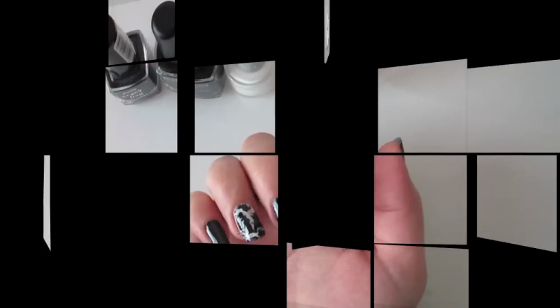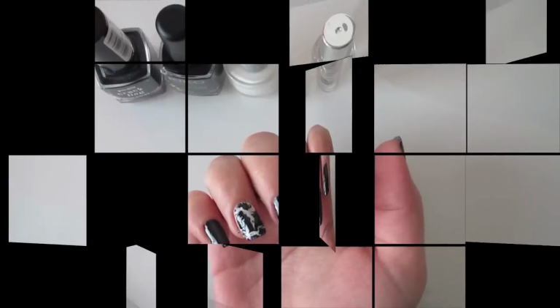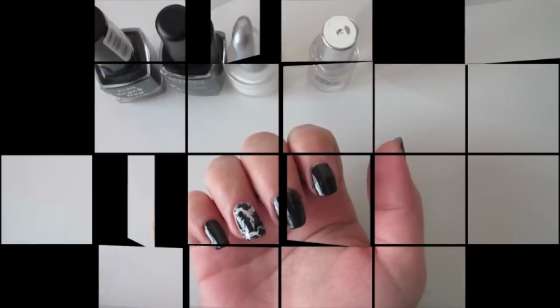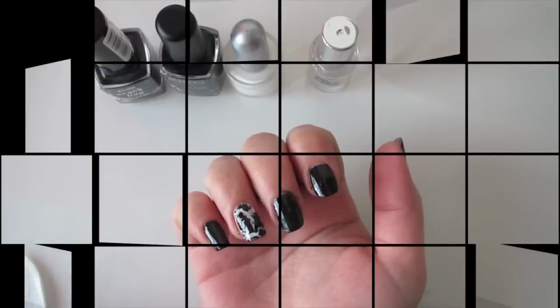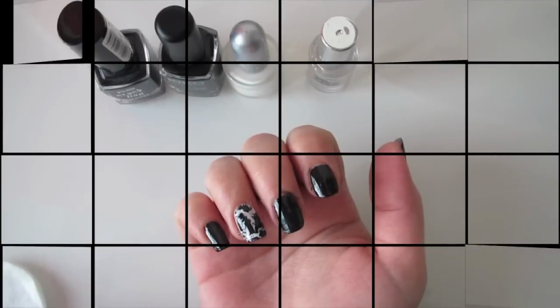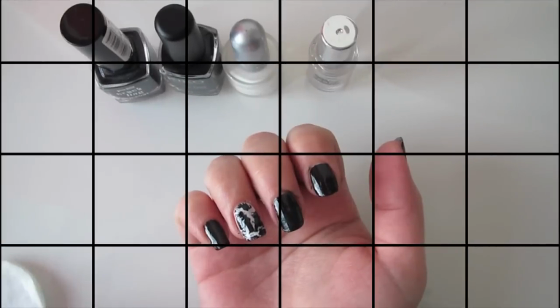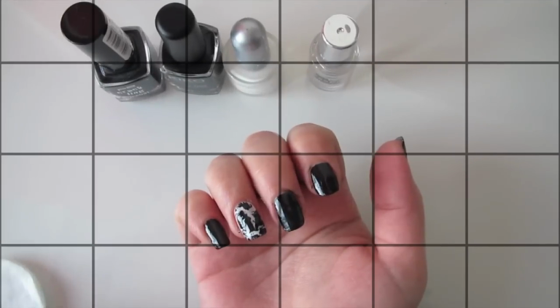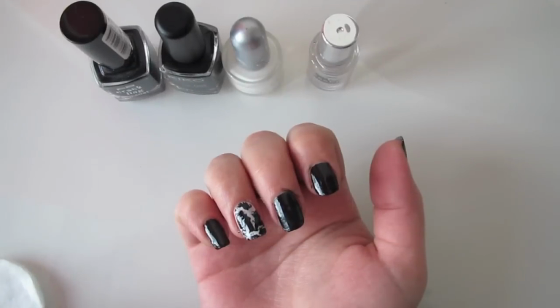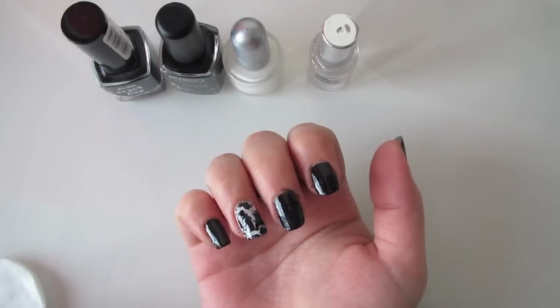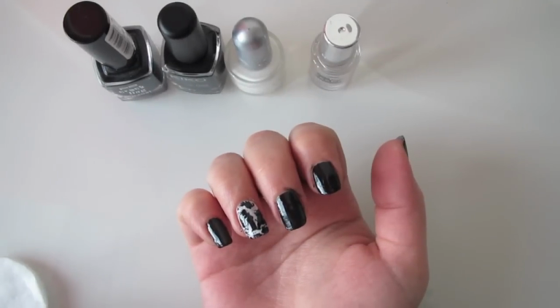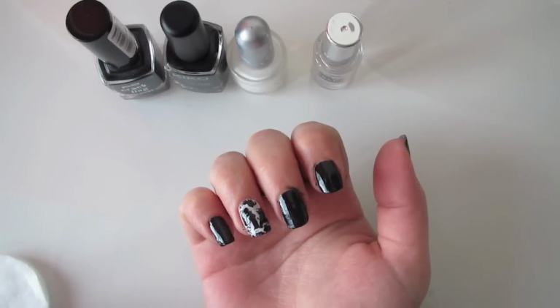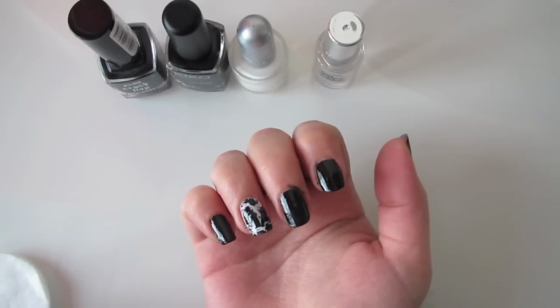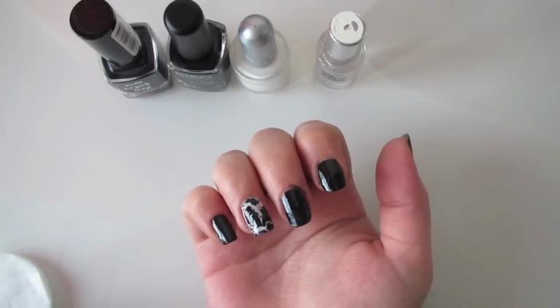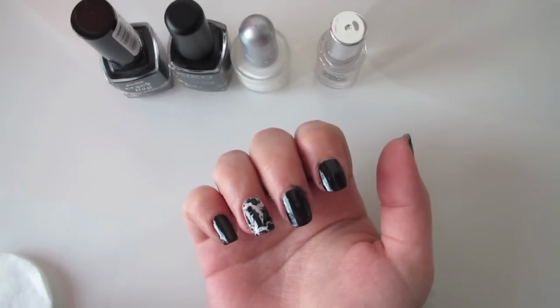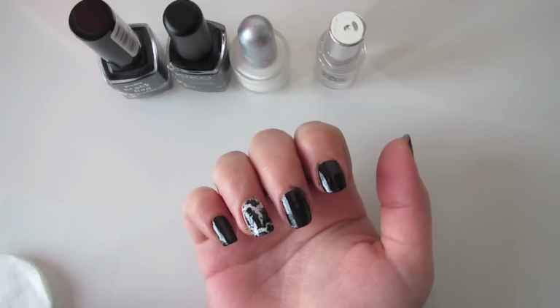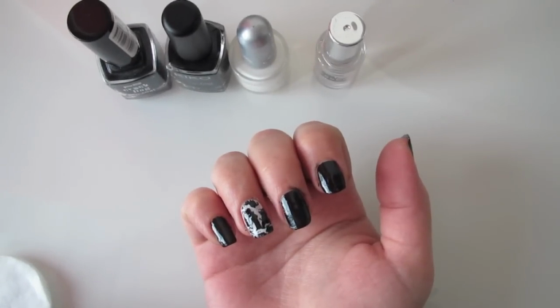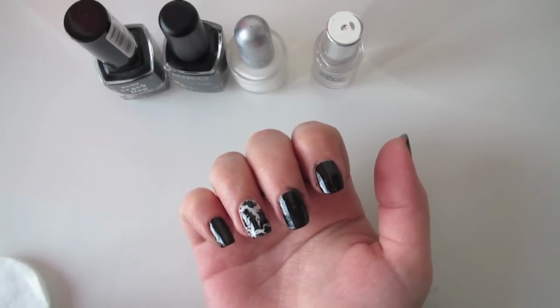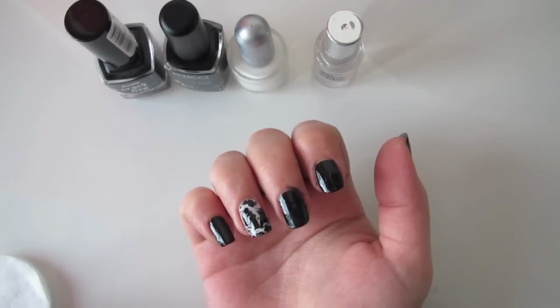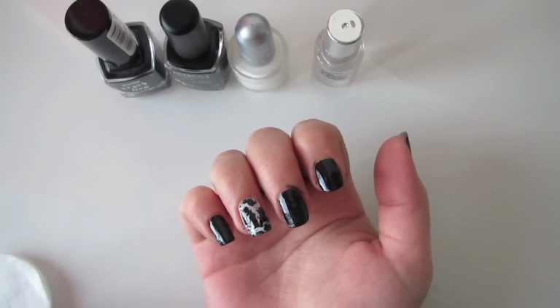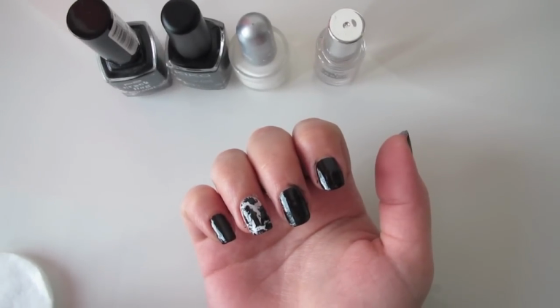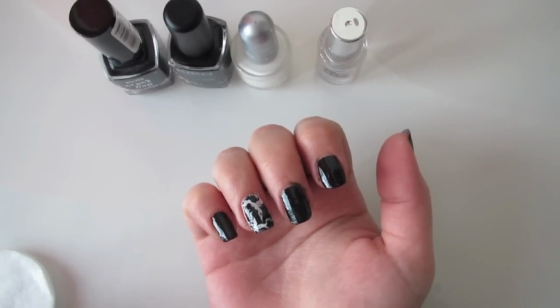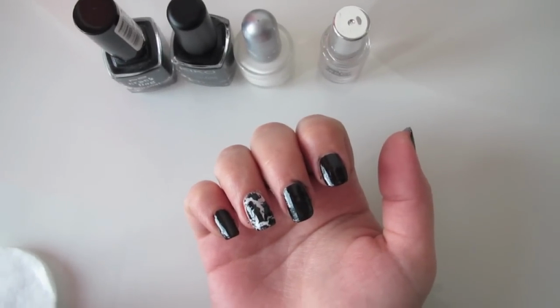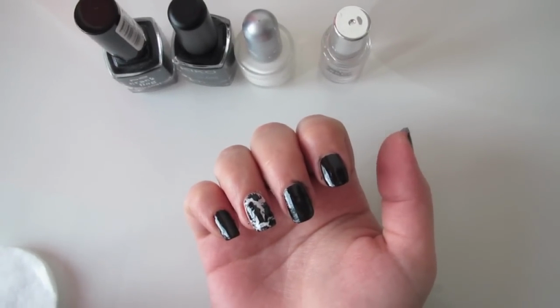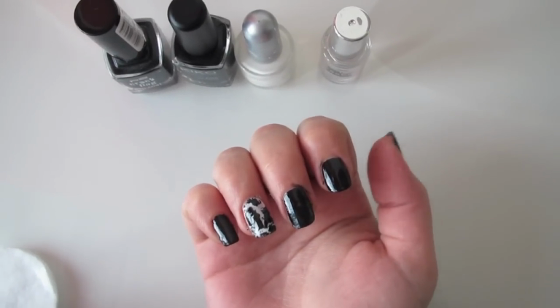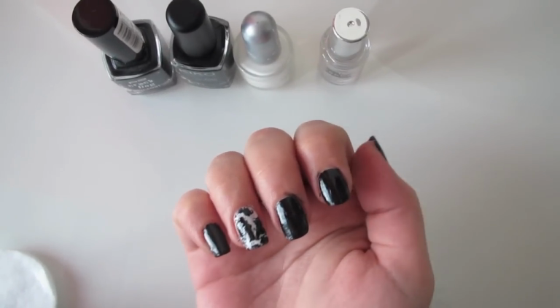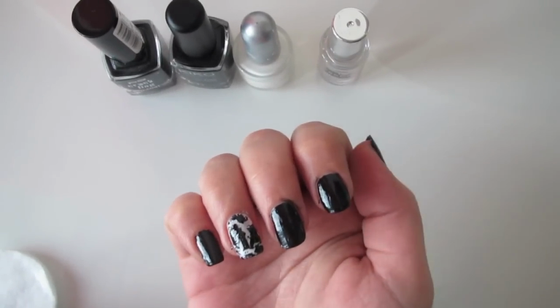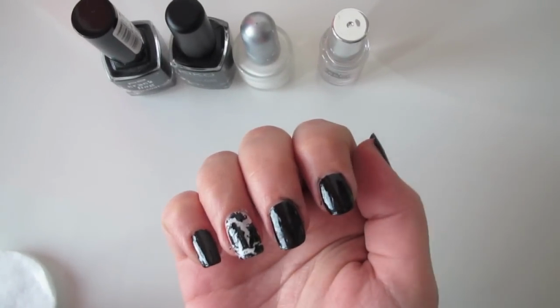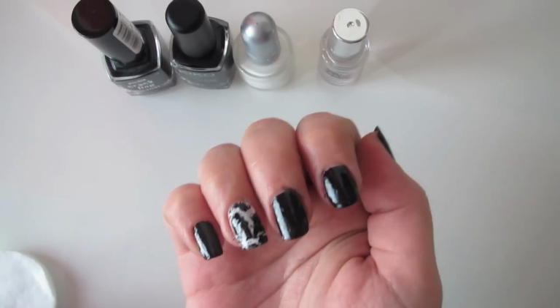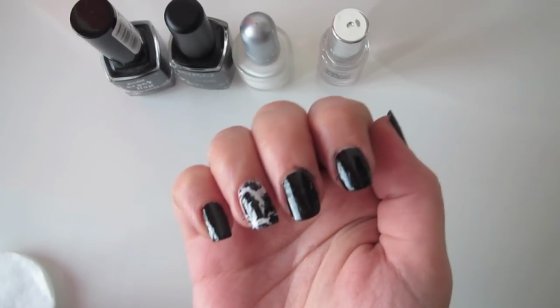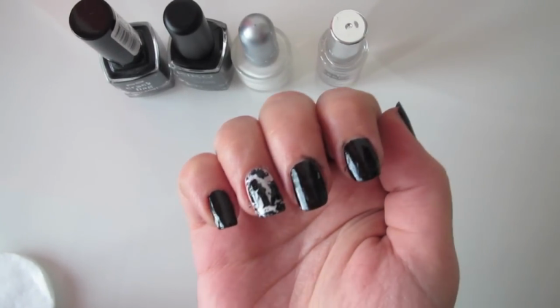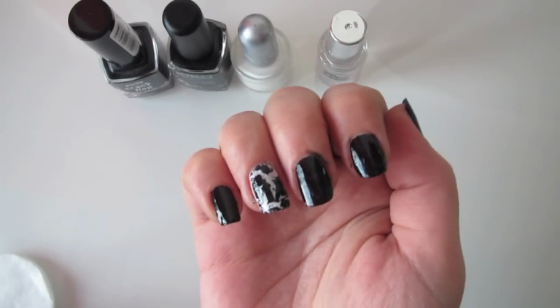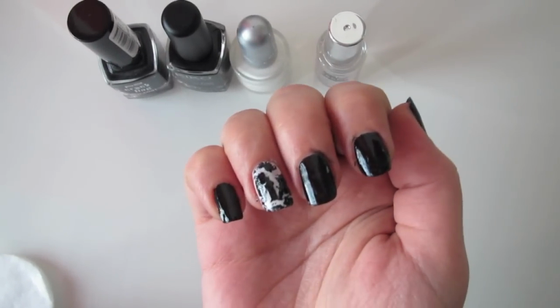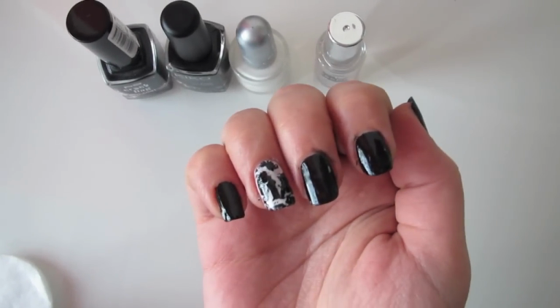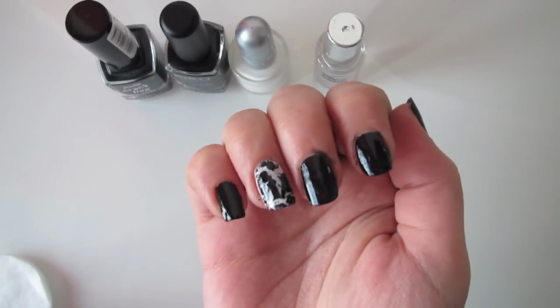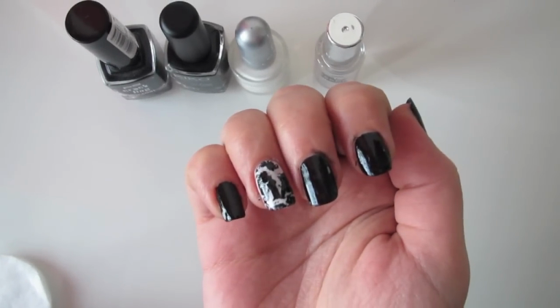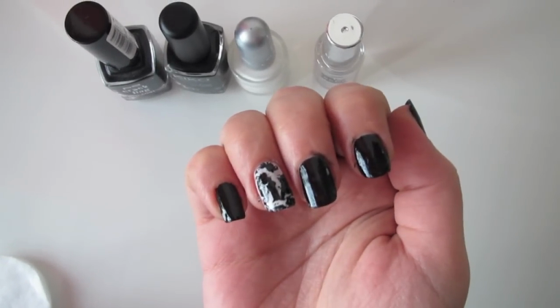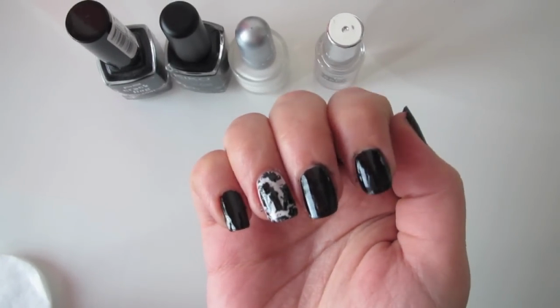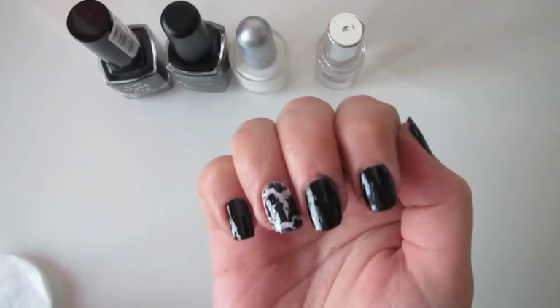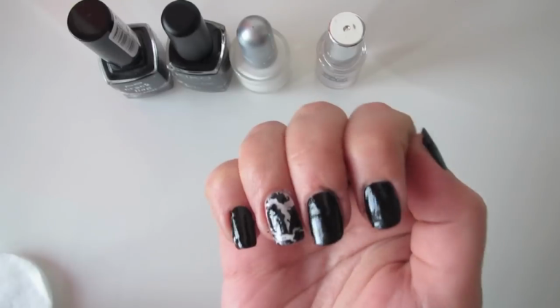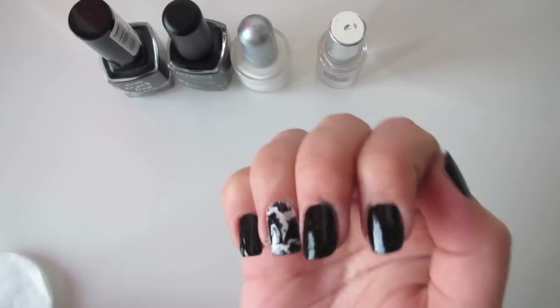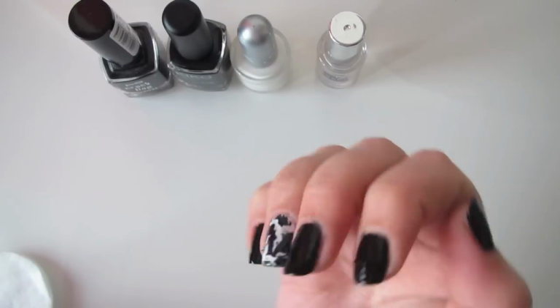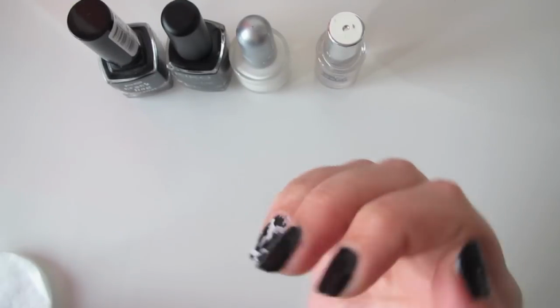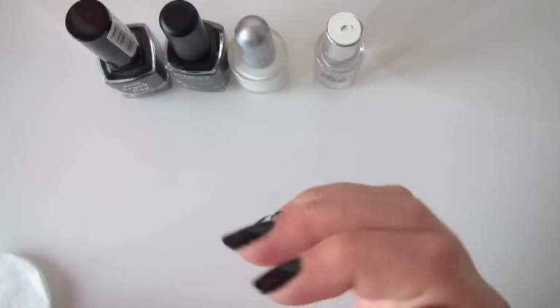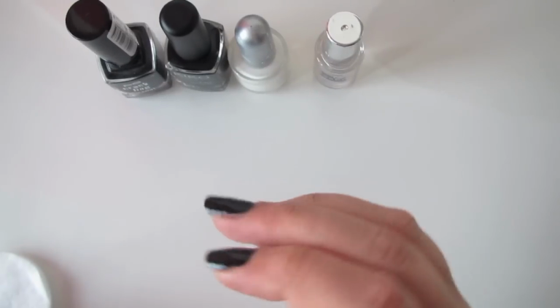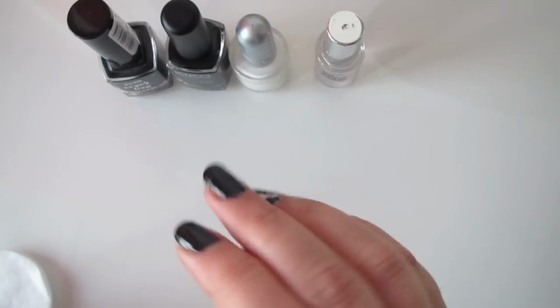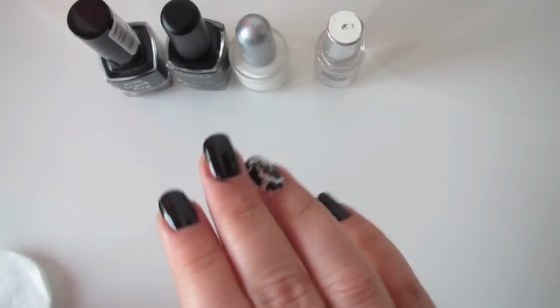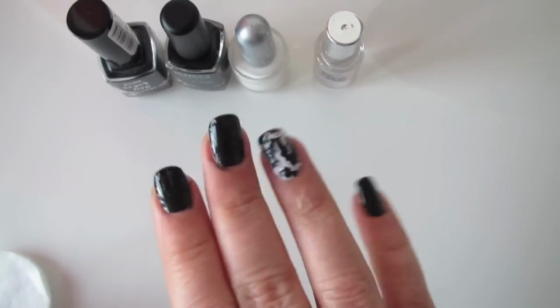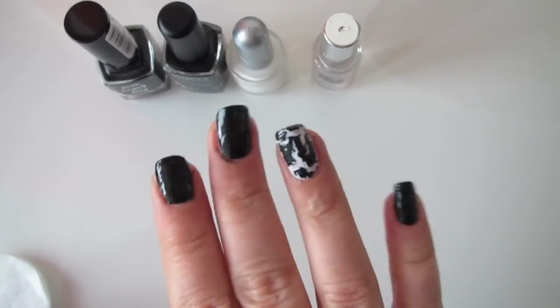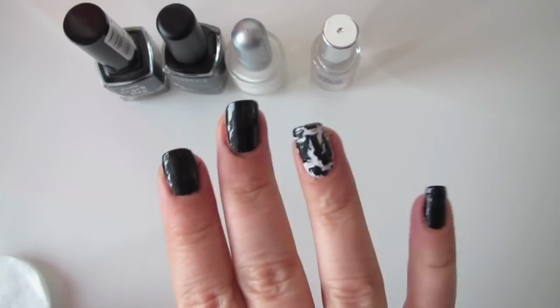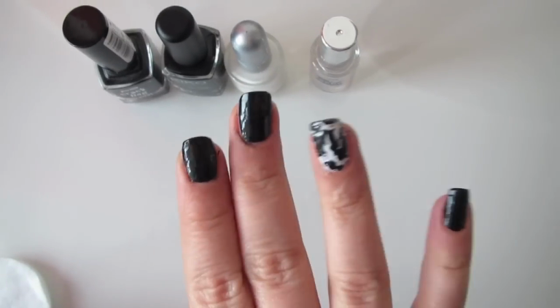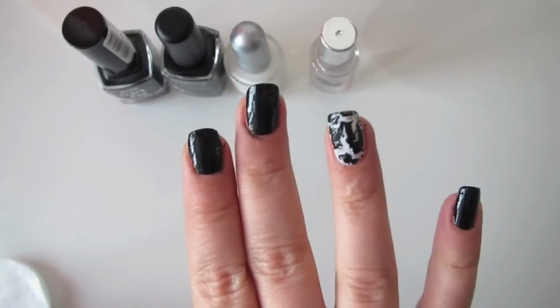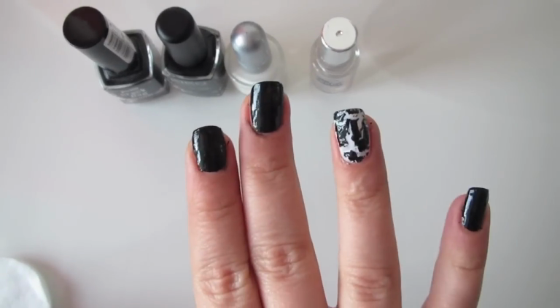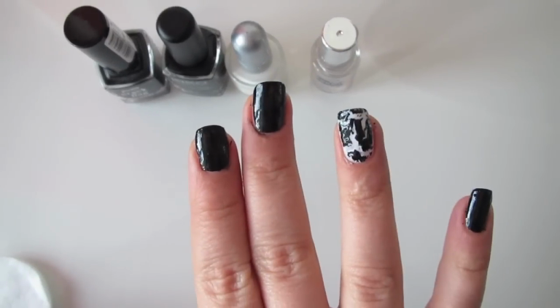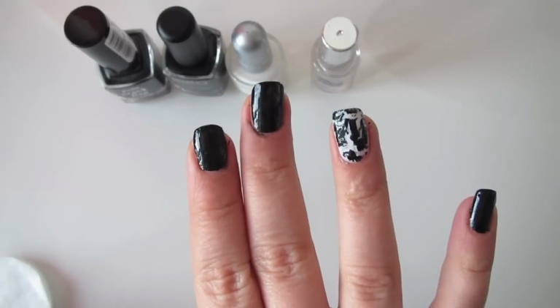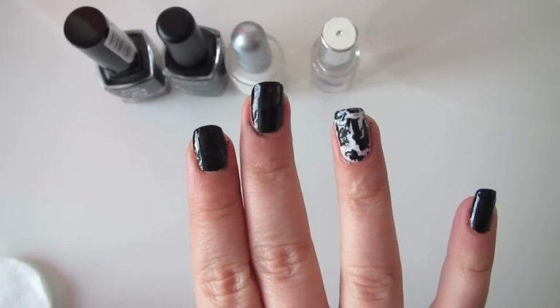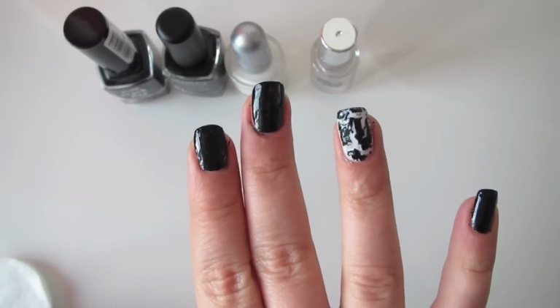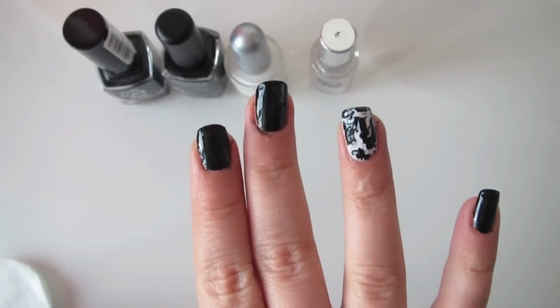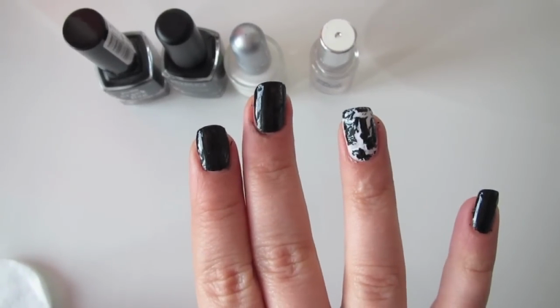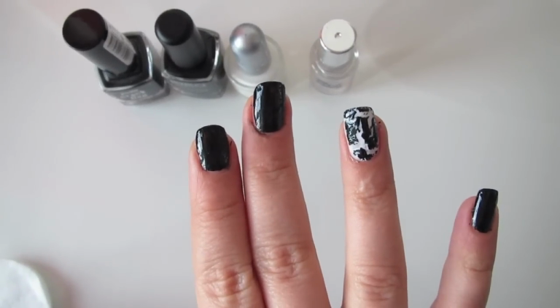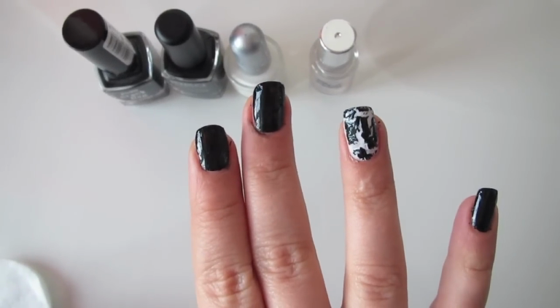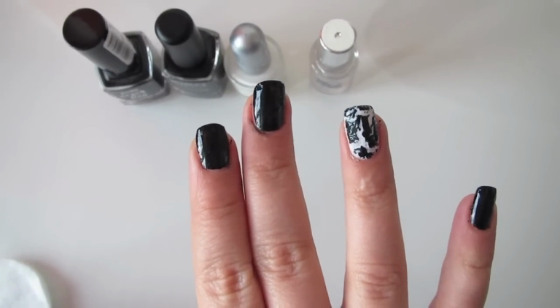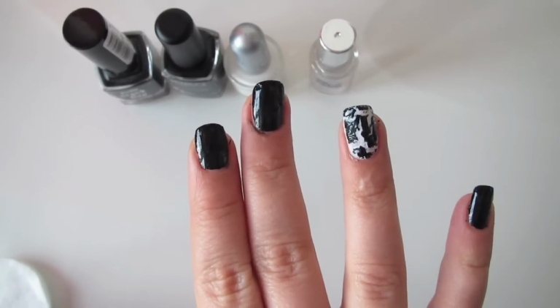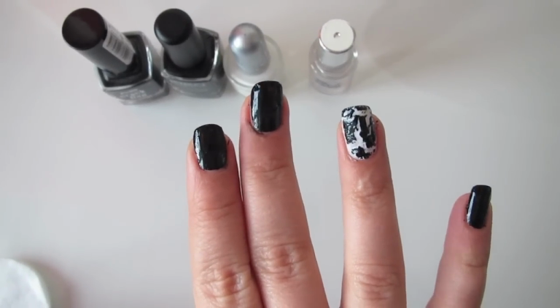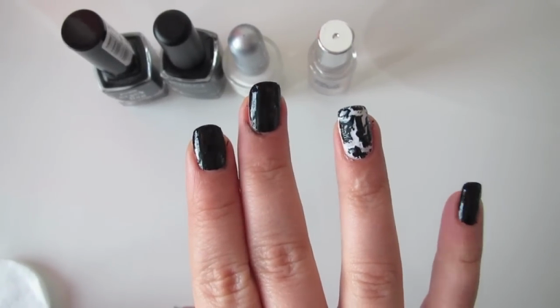Do you need a new look for a party or New Year's Eve? Then you're right here. Let's get this black and white dalmatian crackling design started.